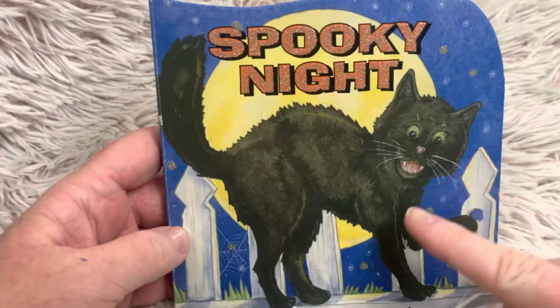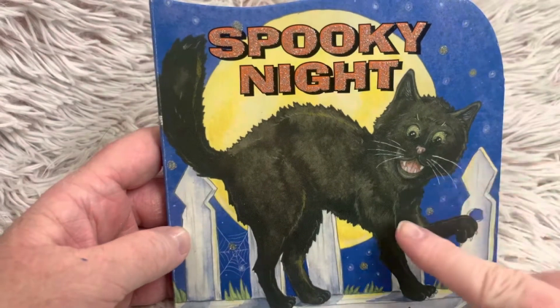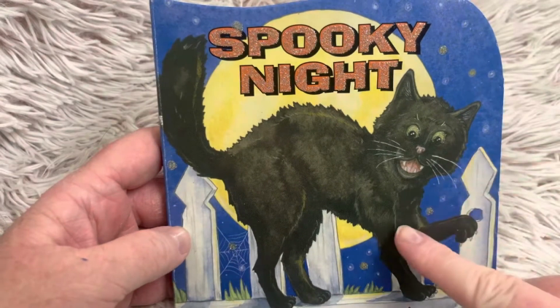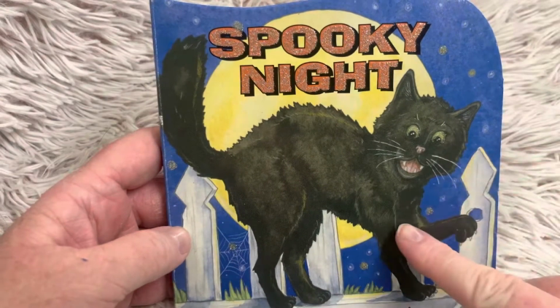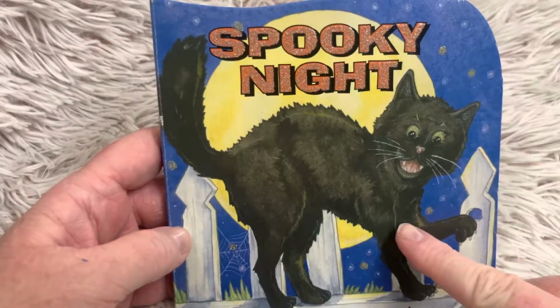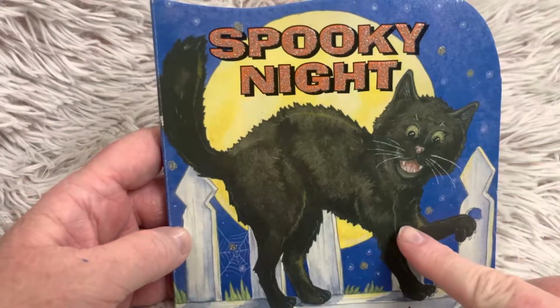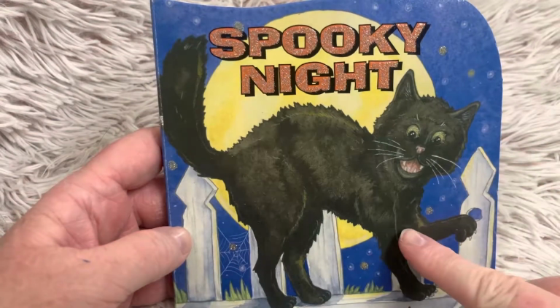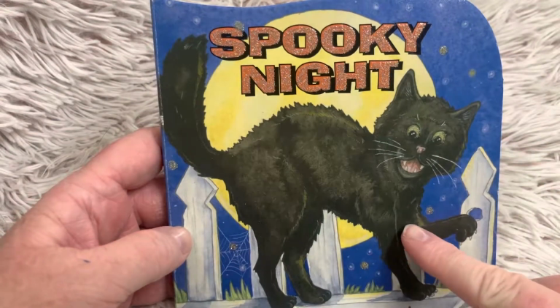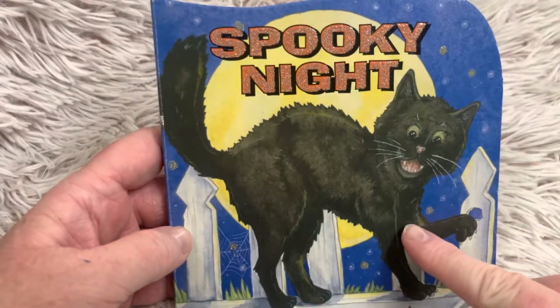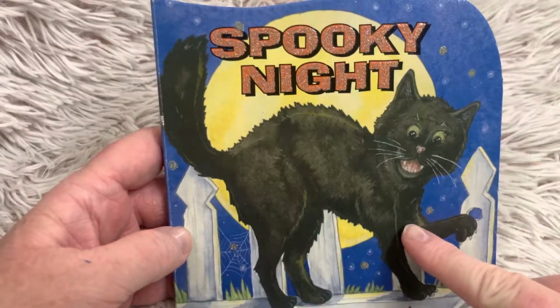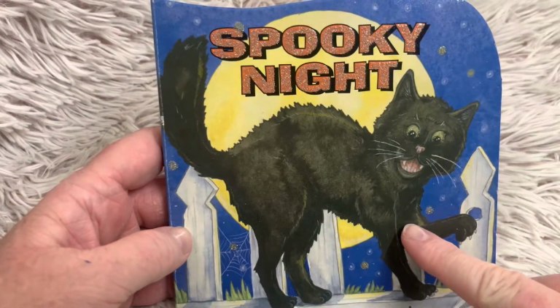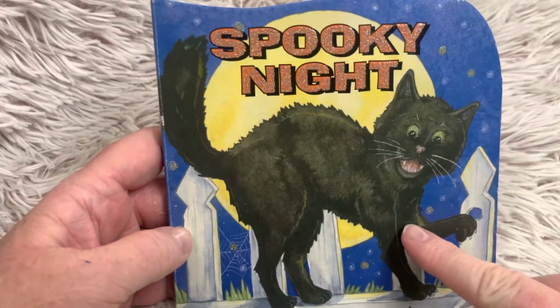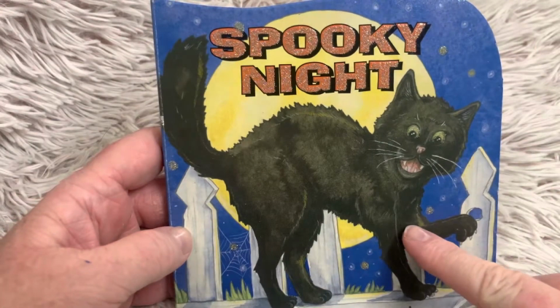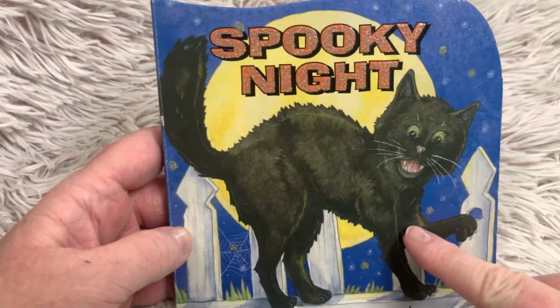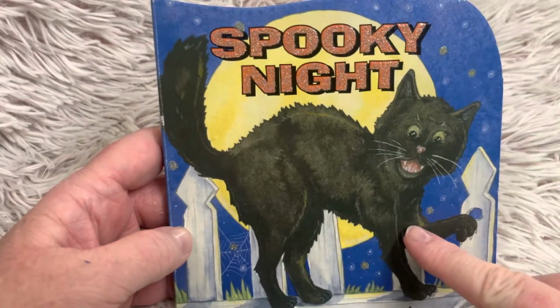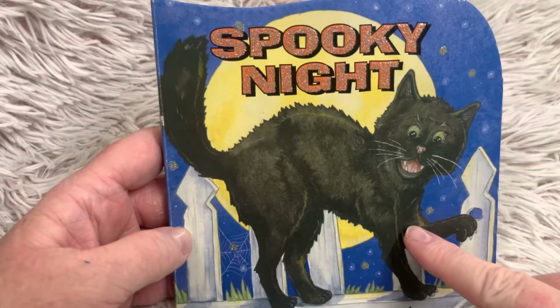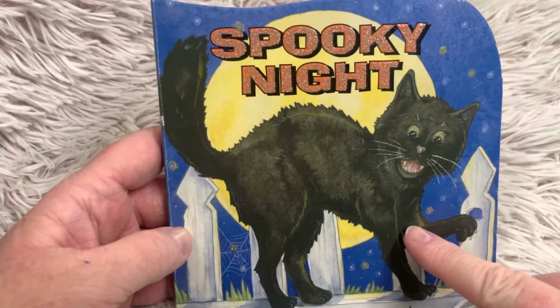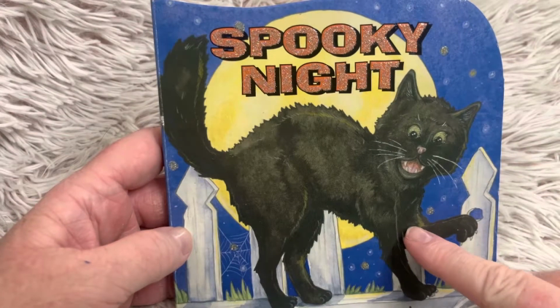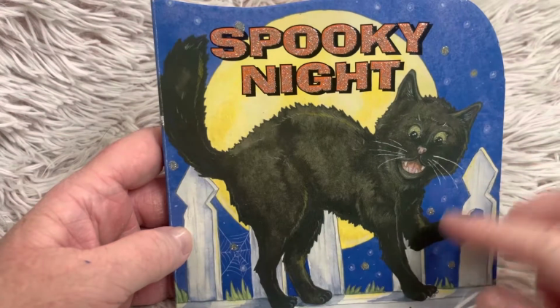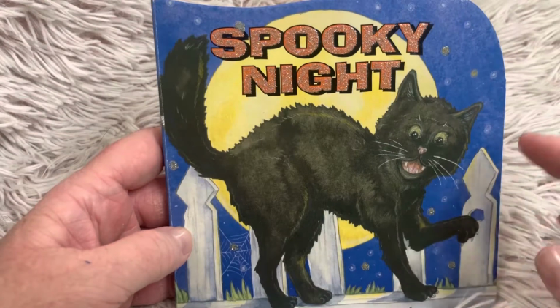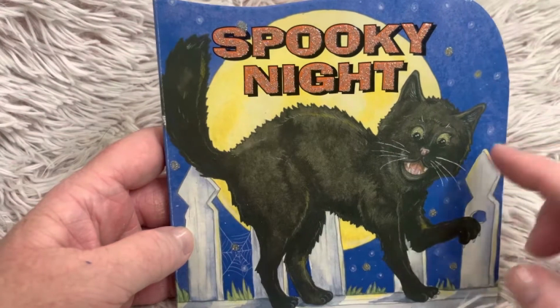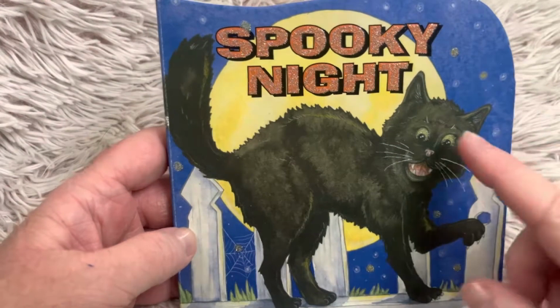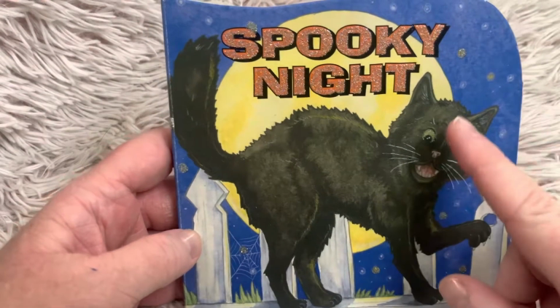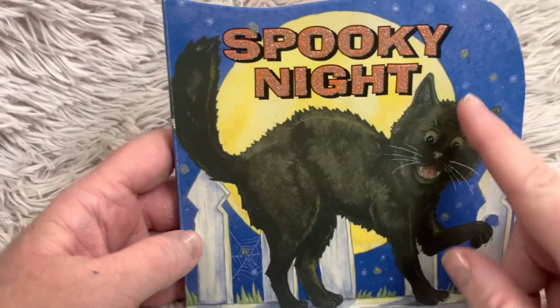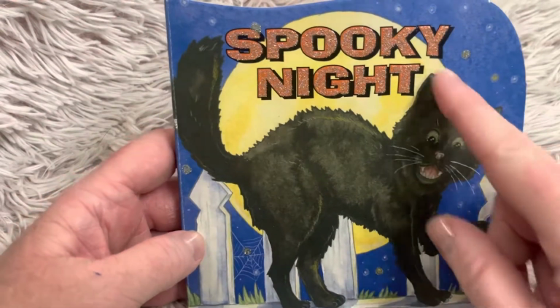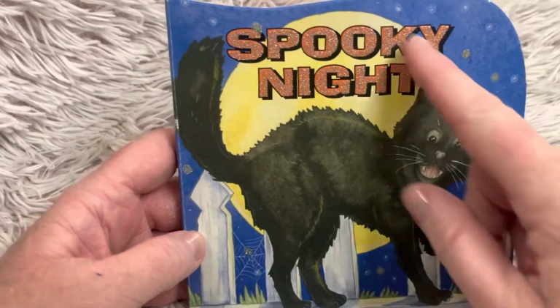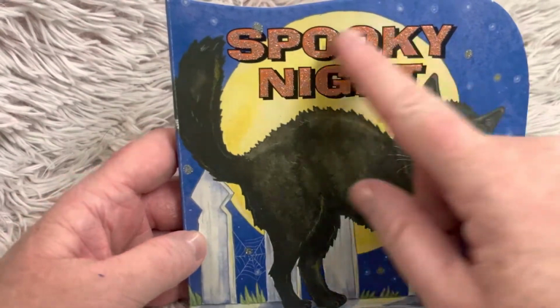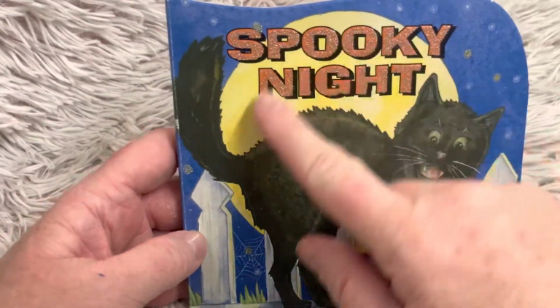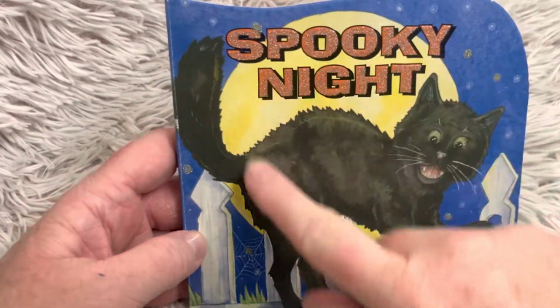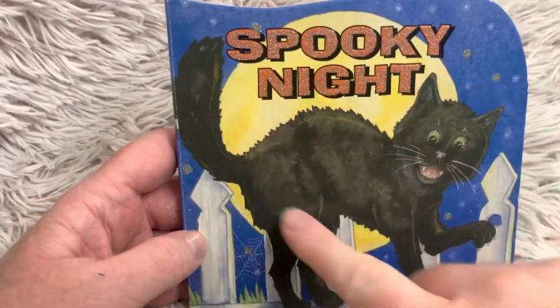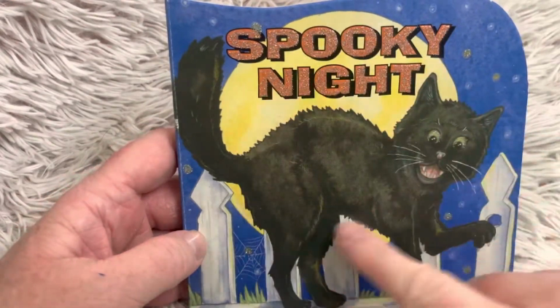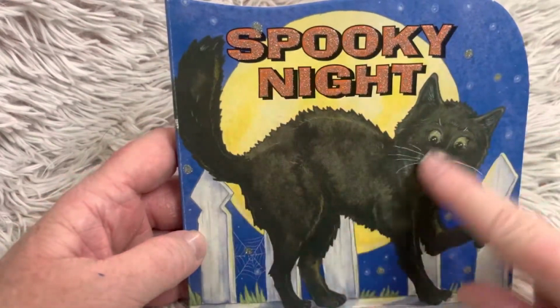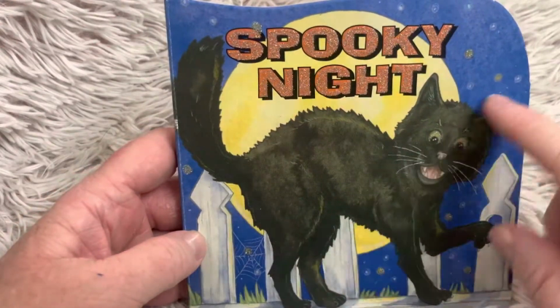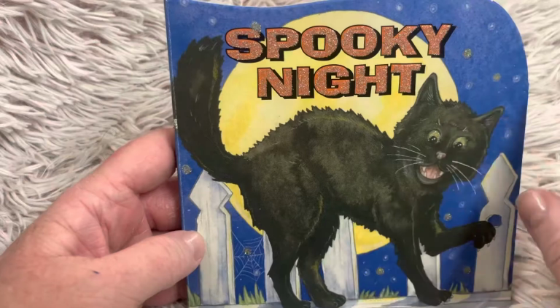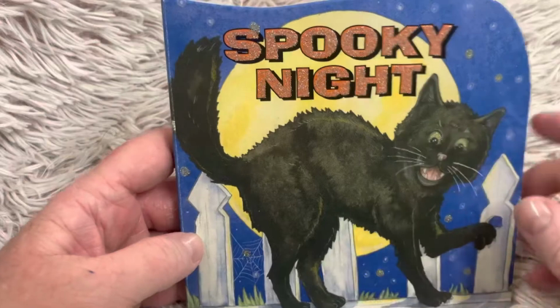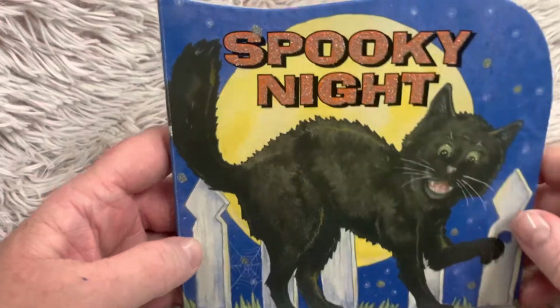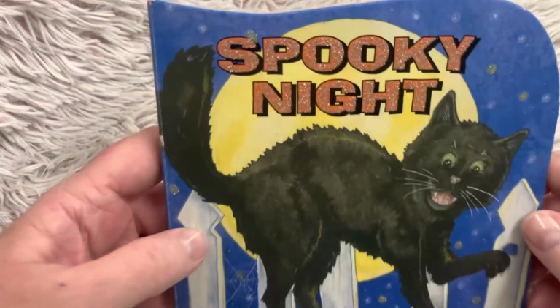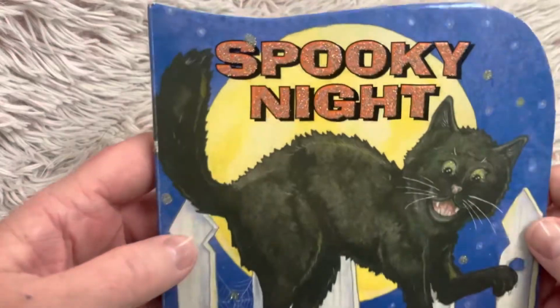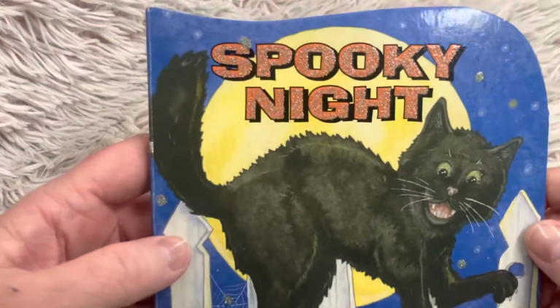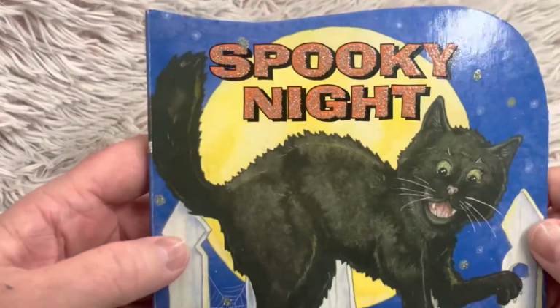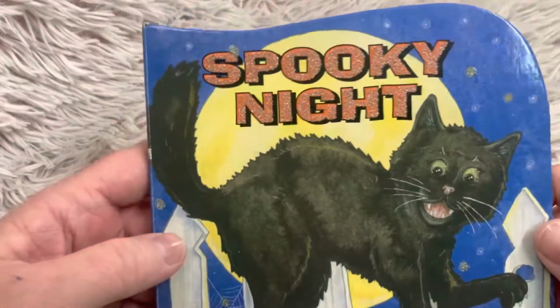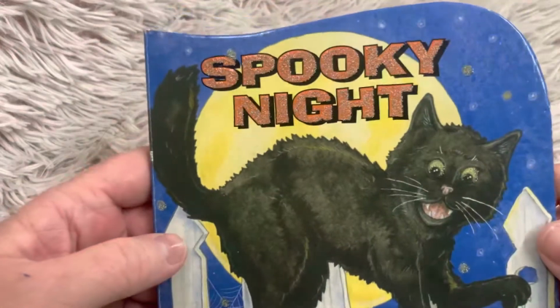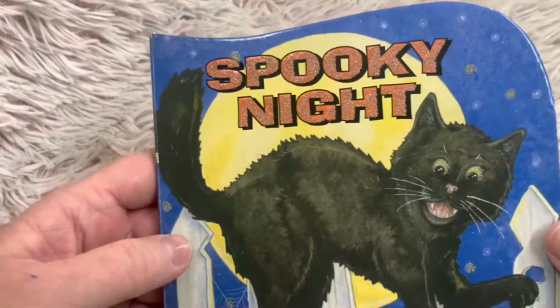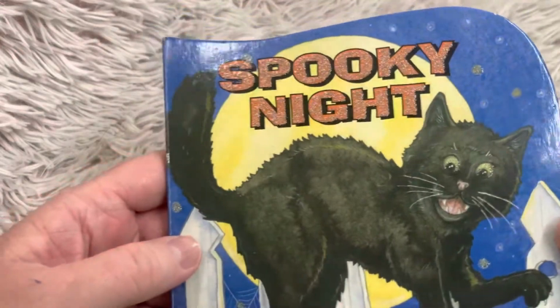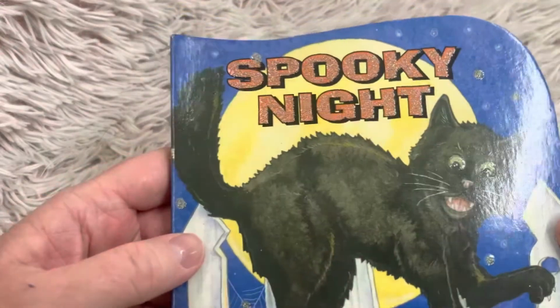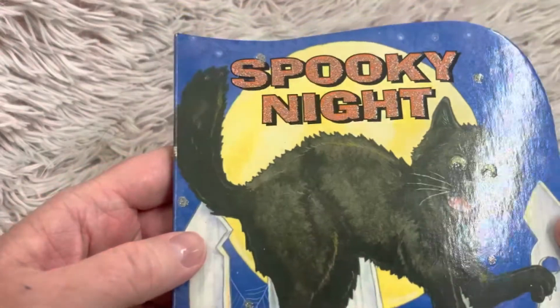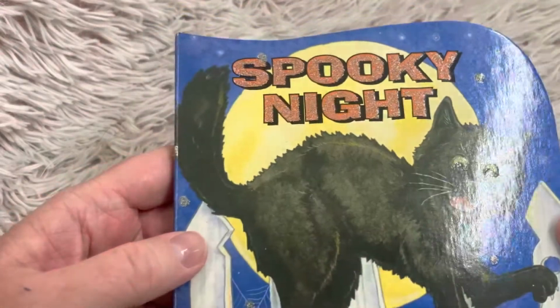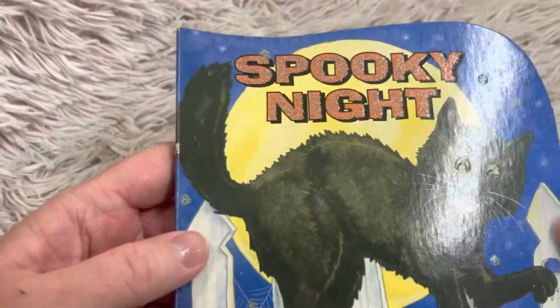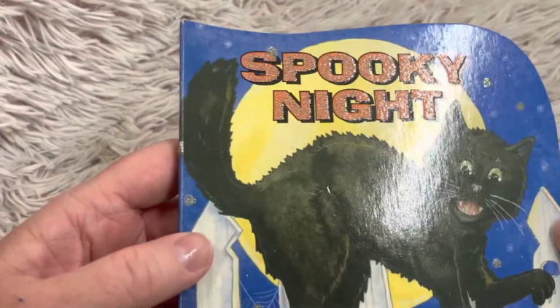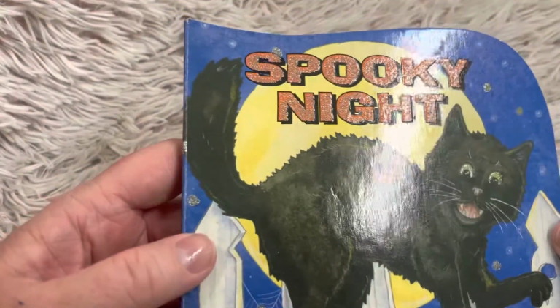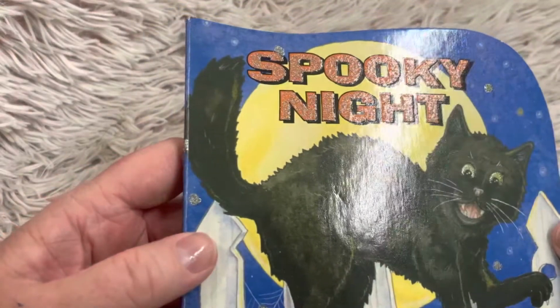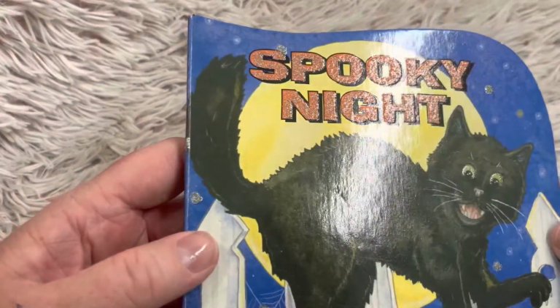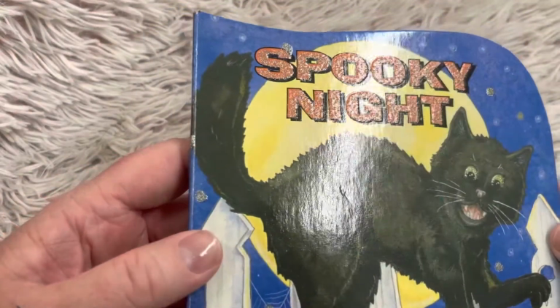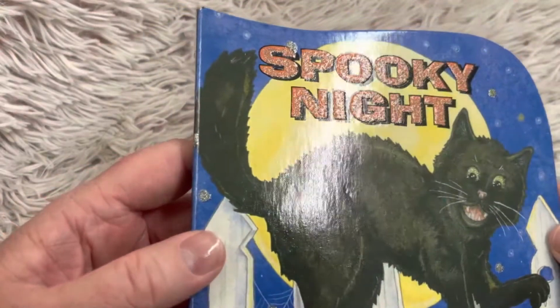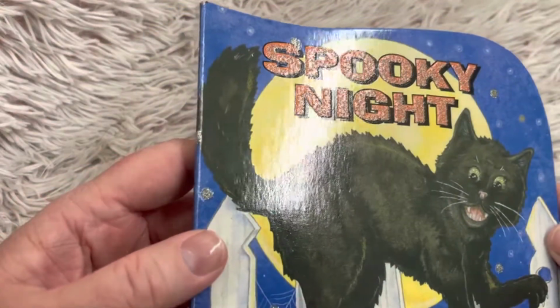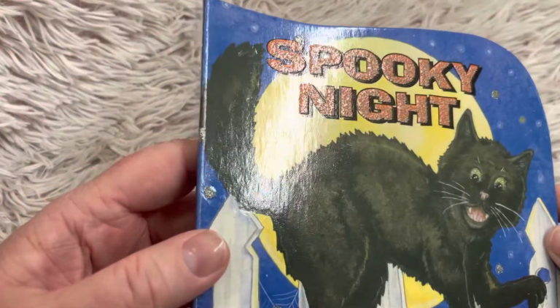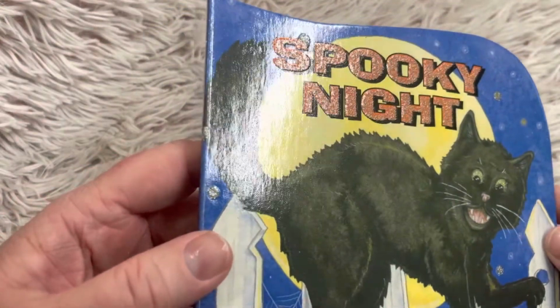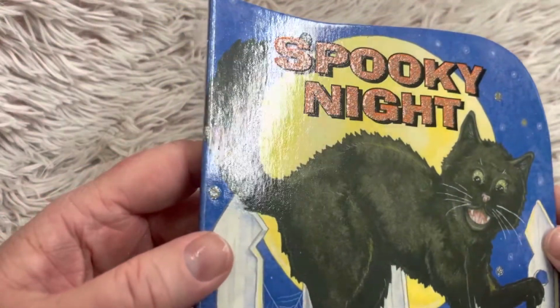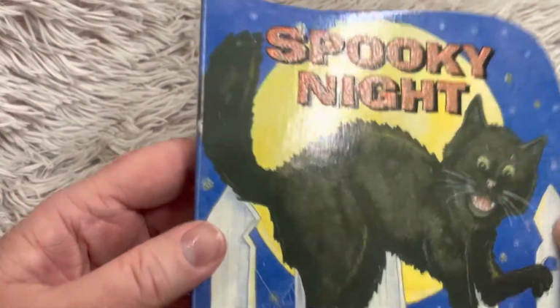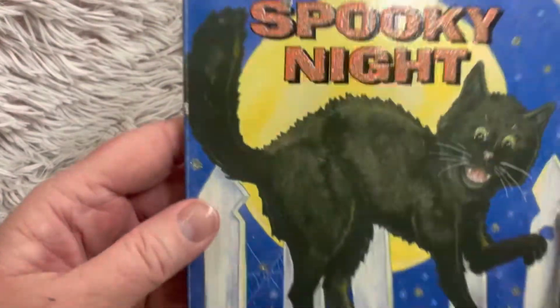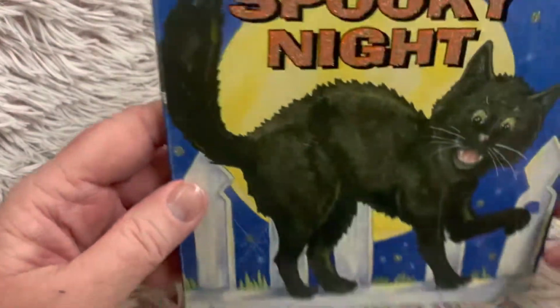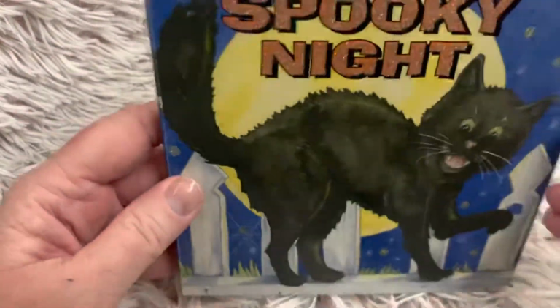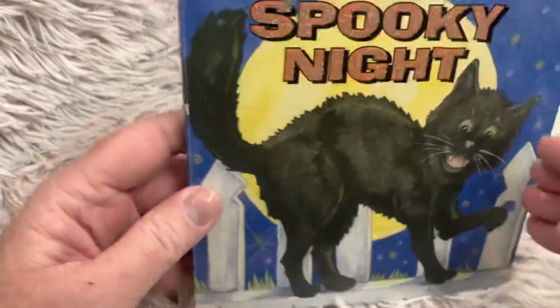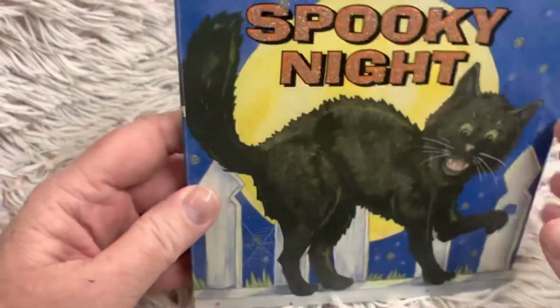Look, this is a black cat with a full moon behind. Do you see that Spooky Cat? The letters are glittery. That's cool, isn't it?